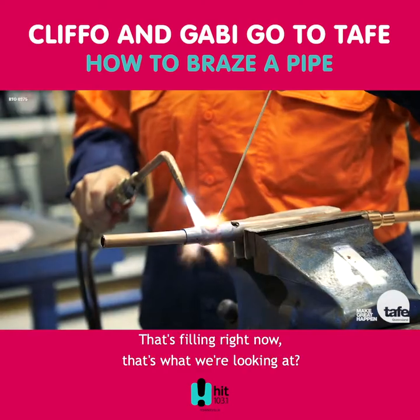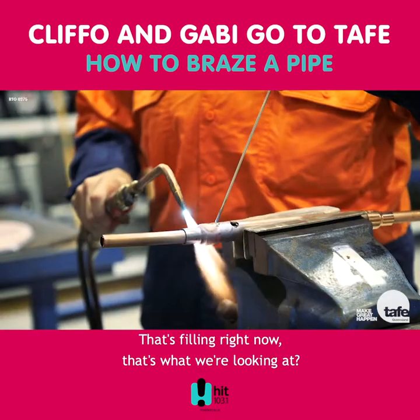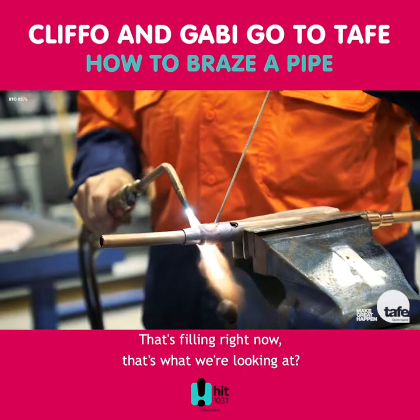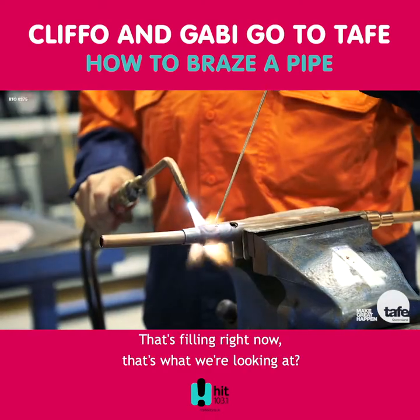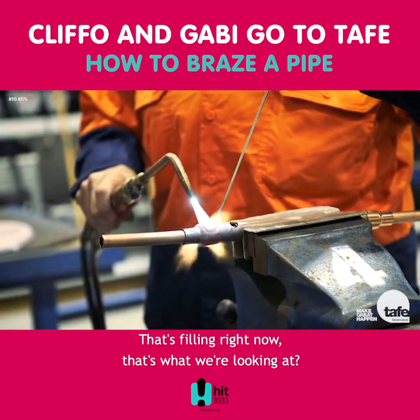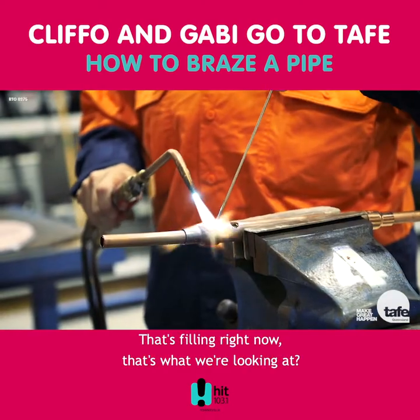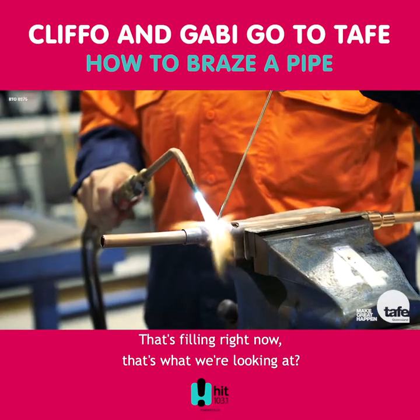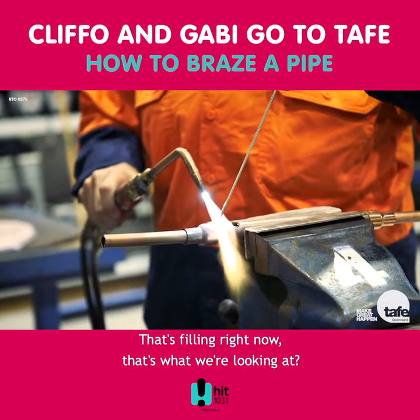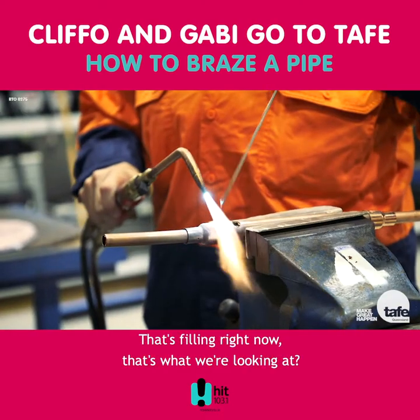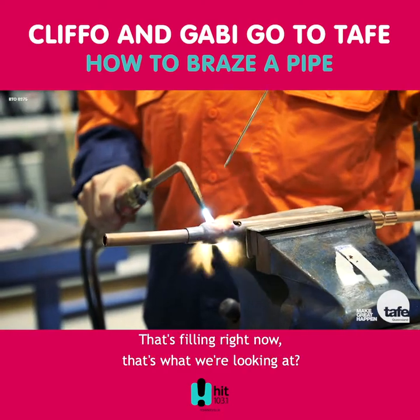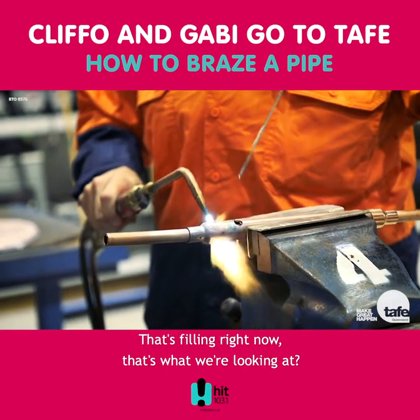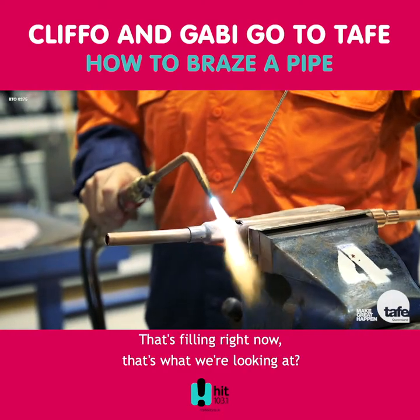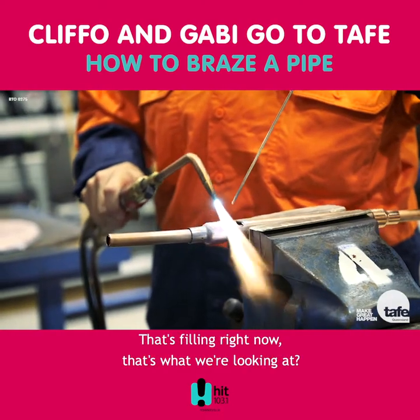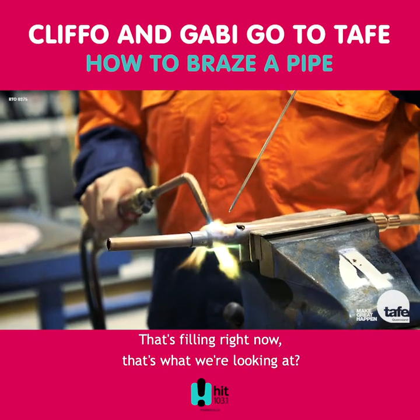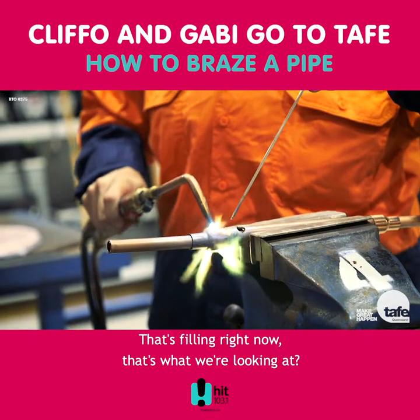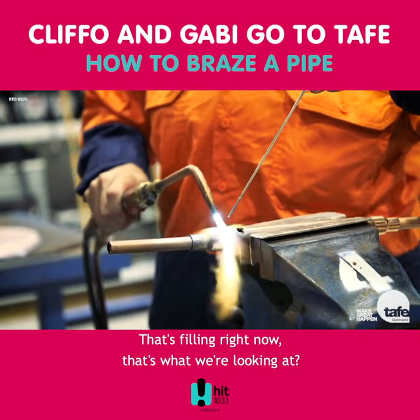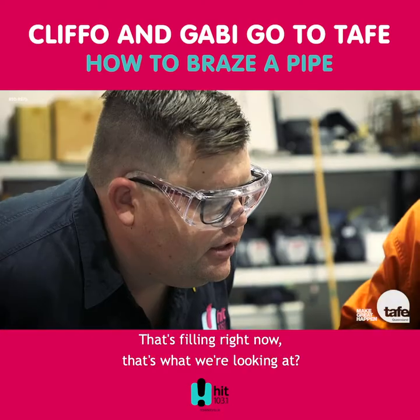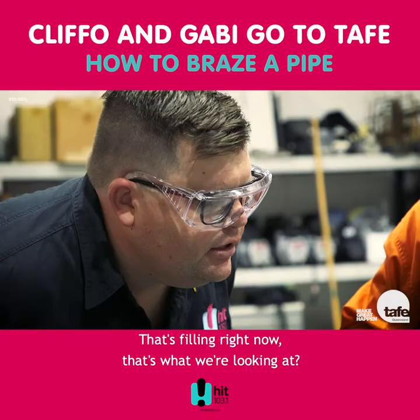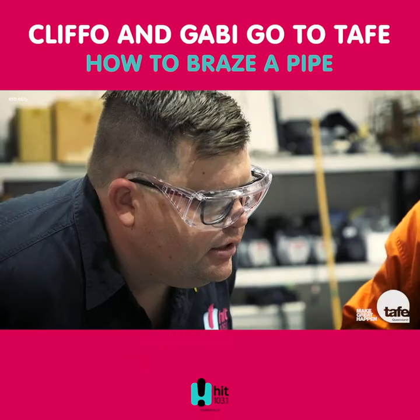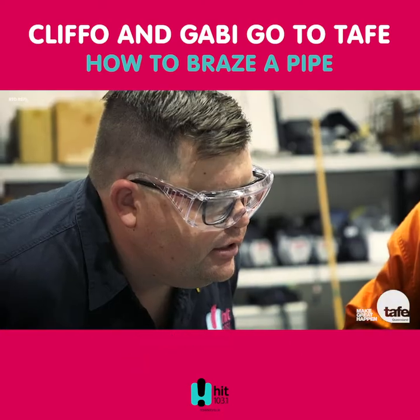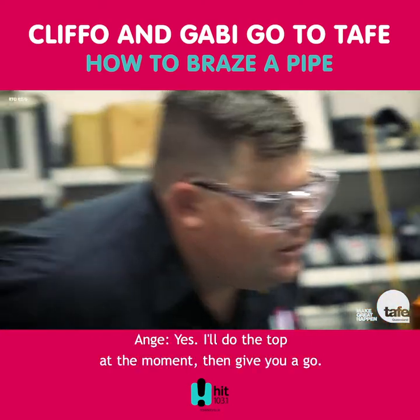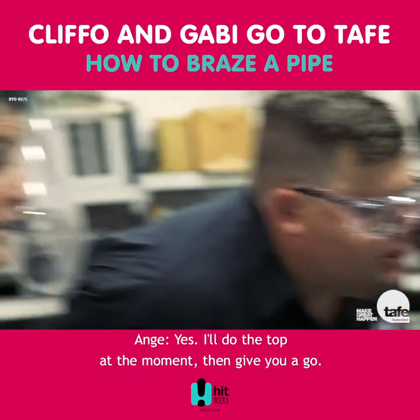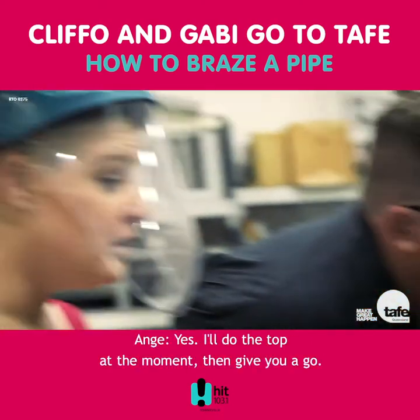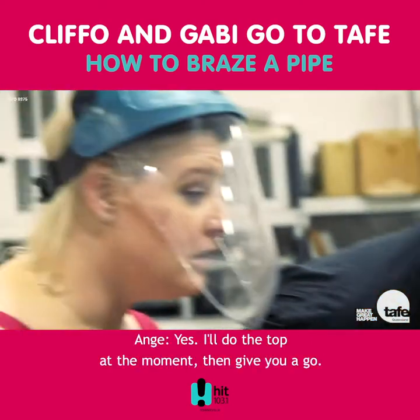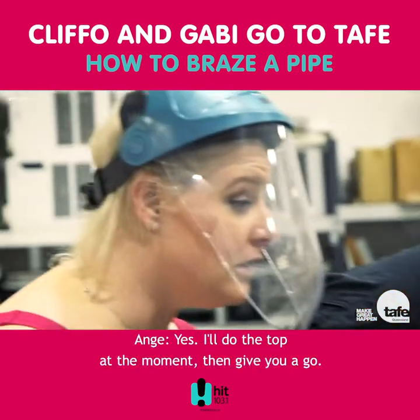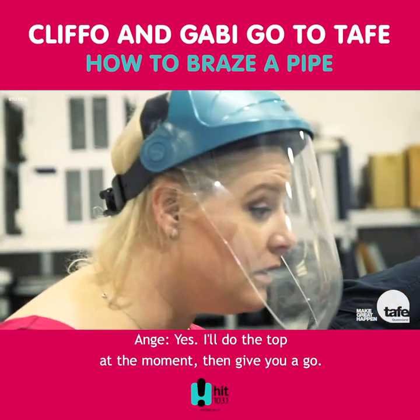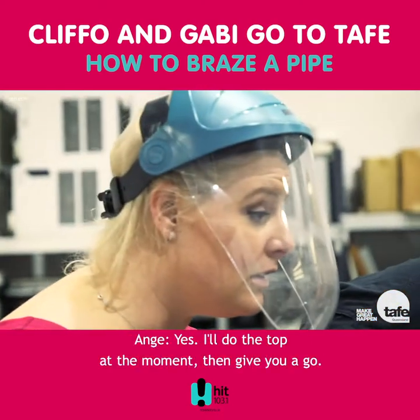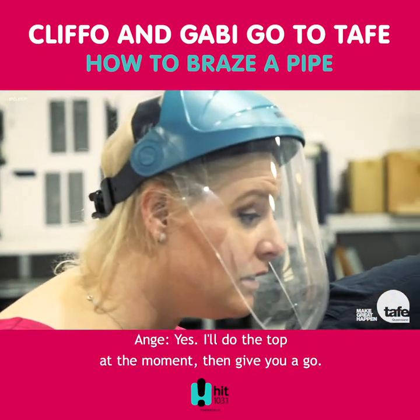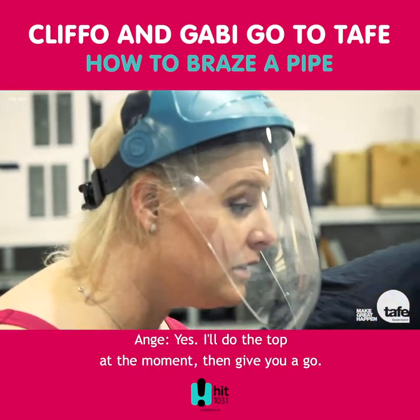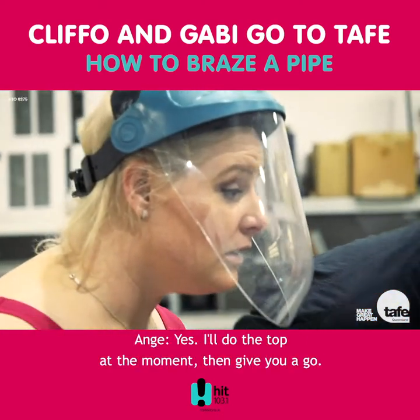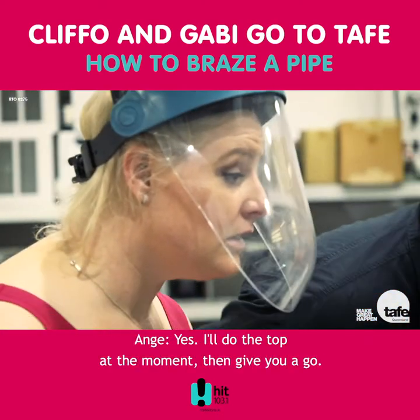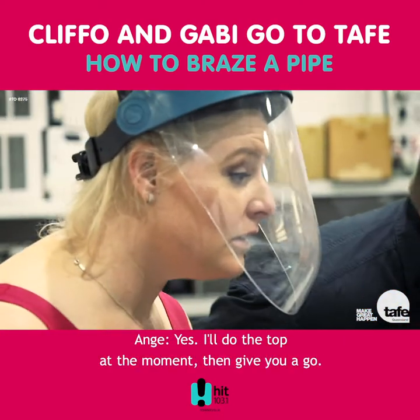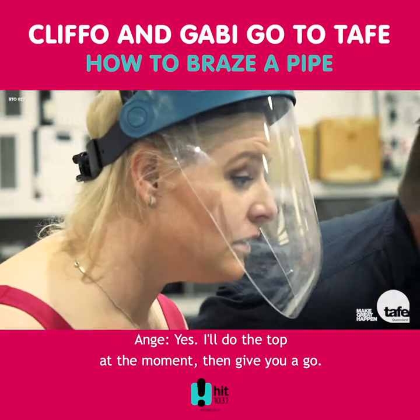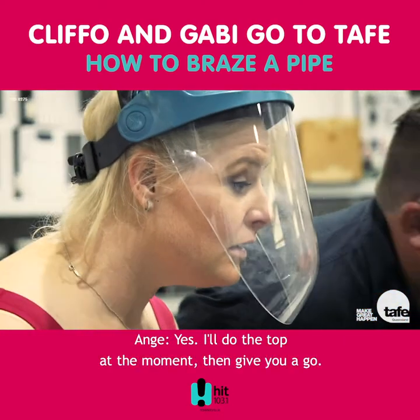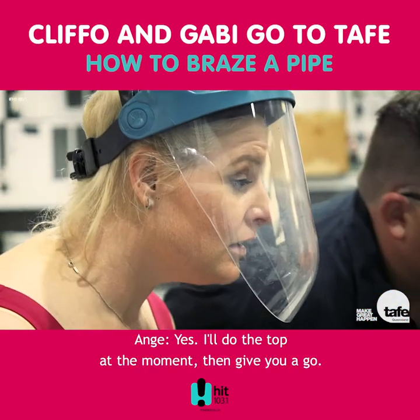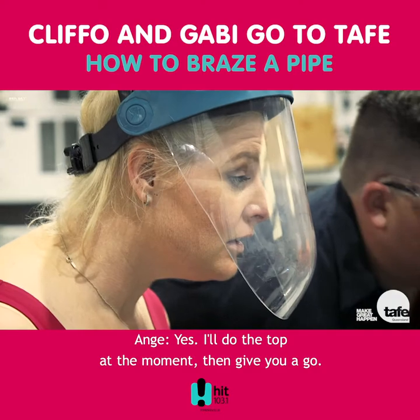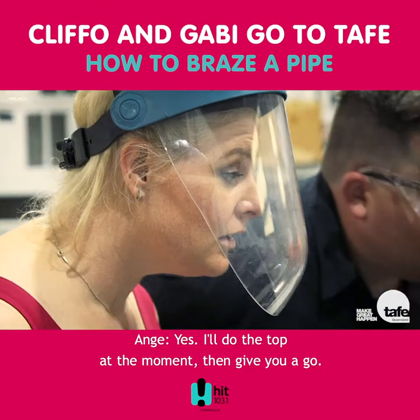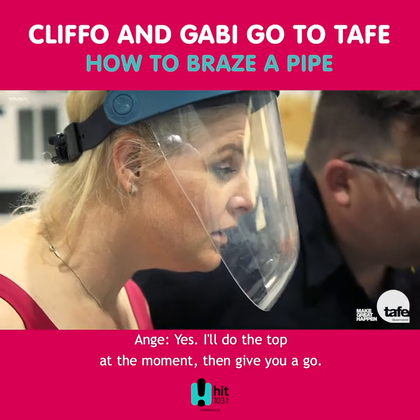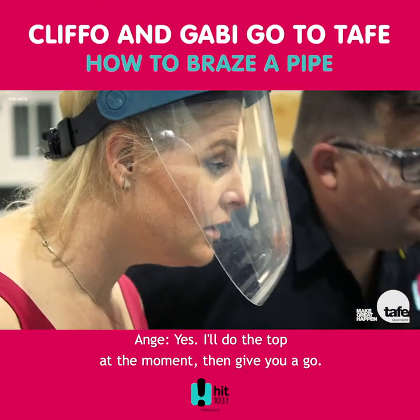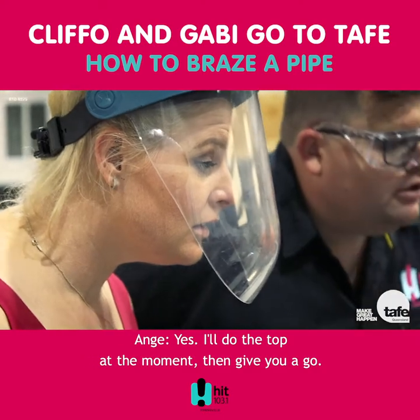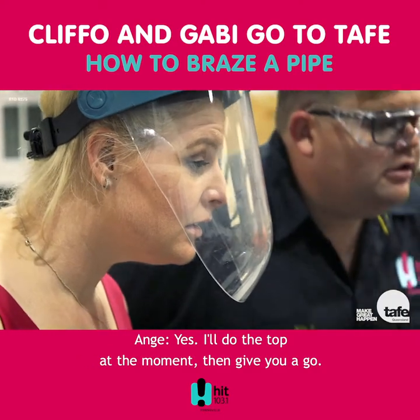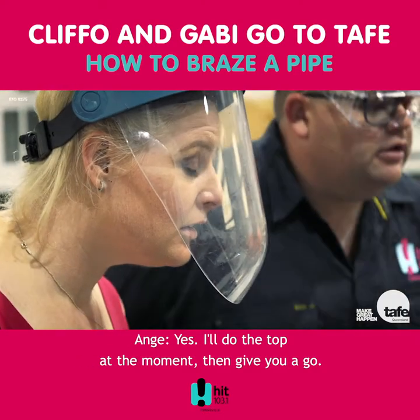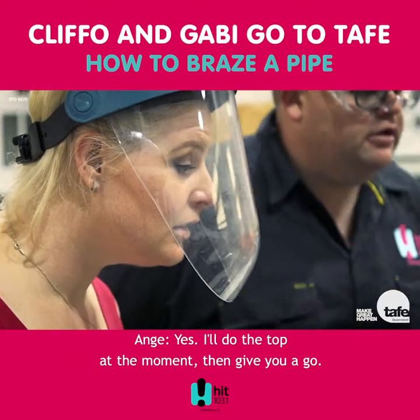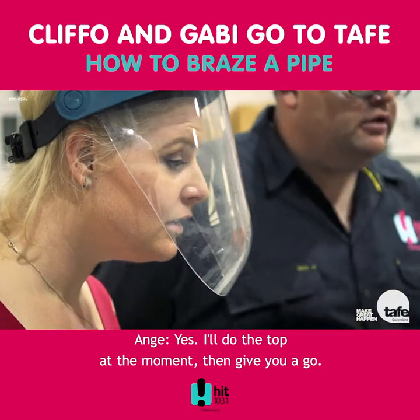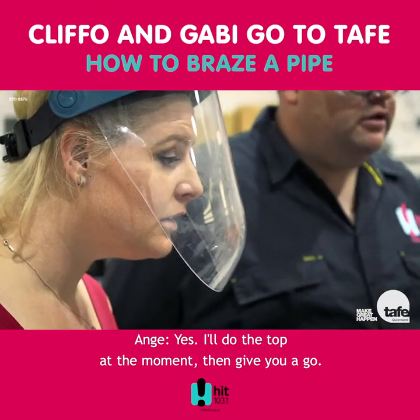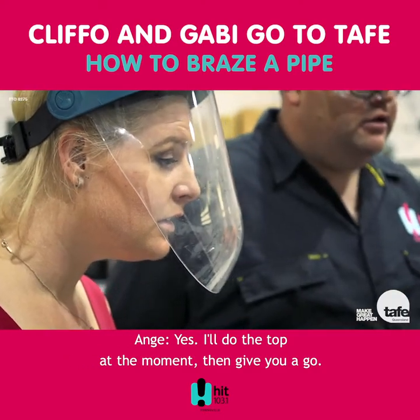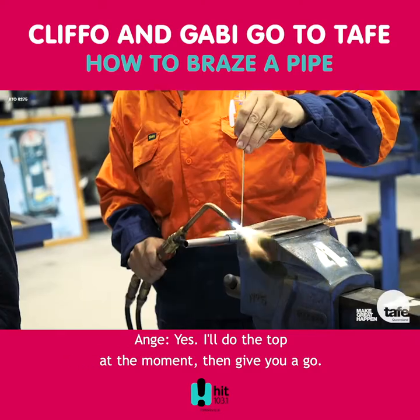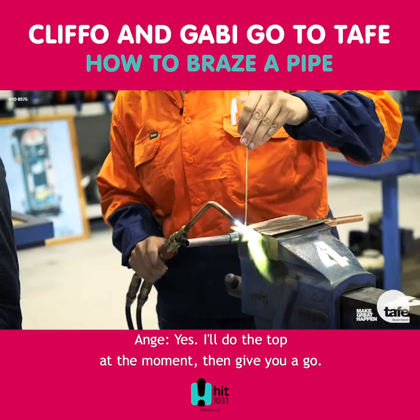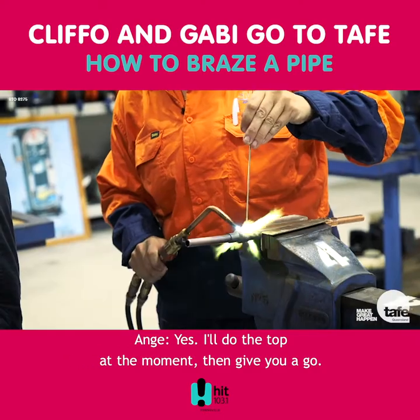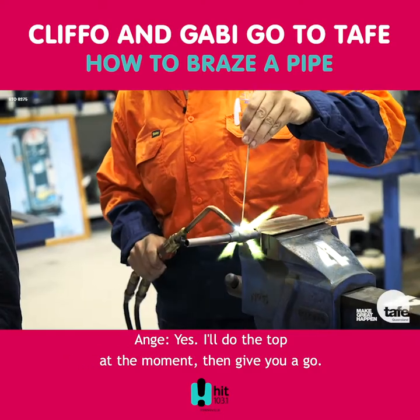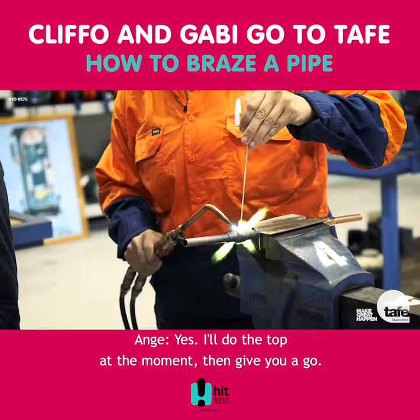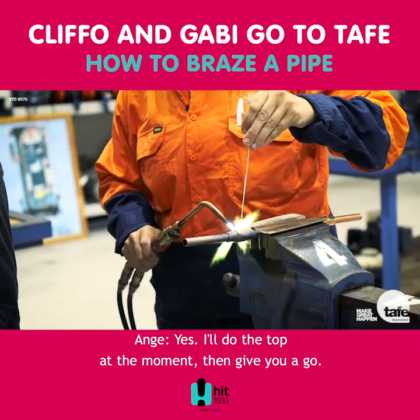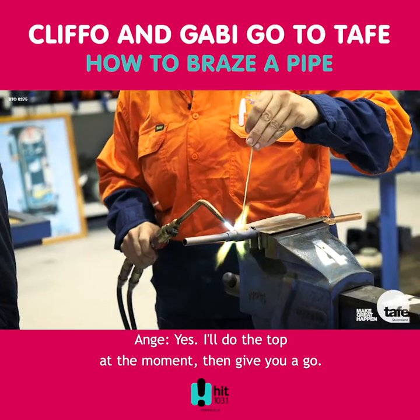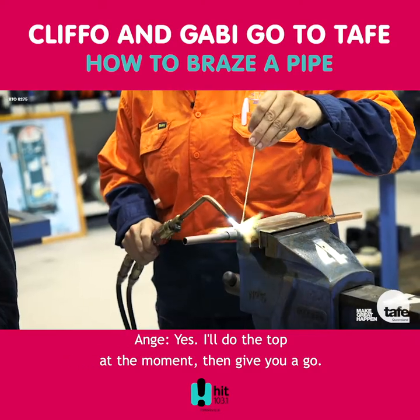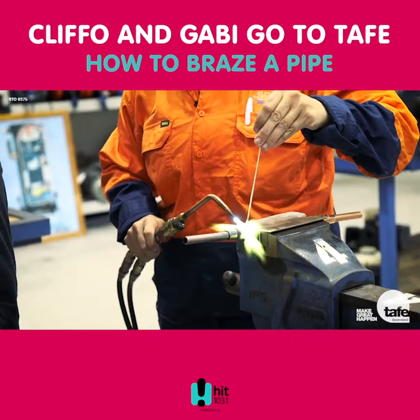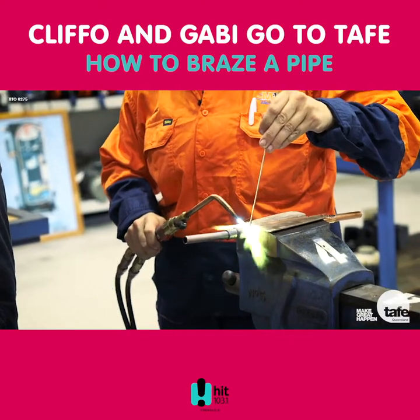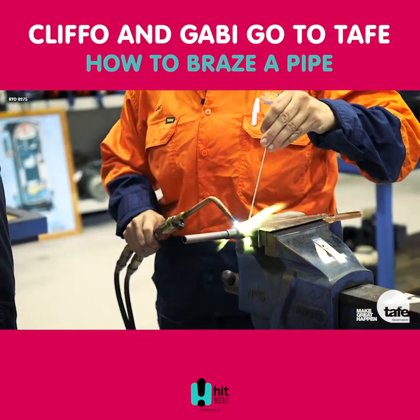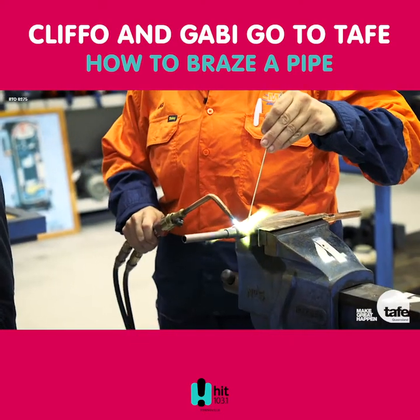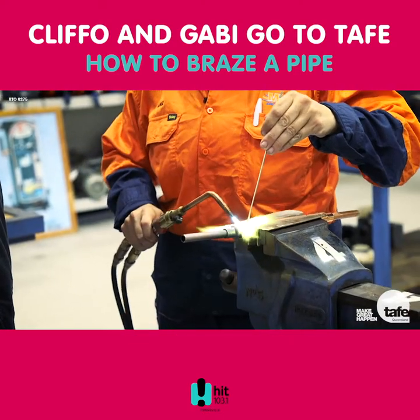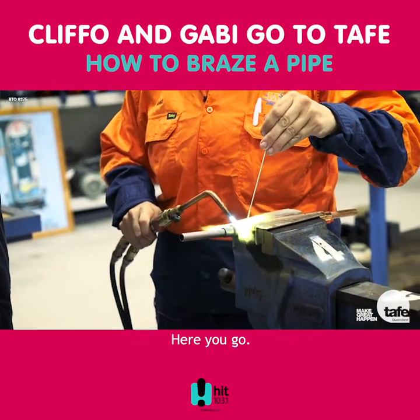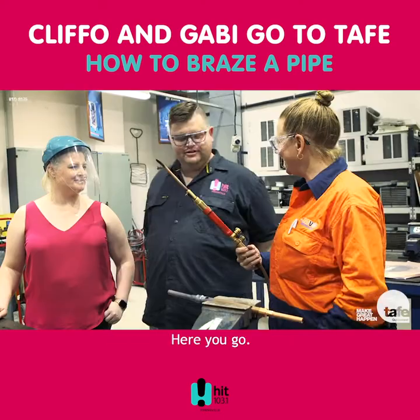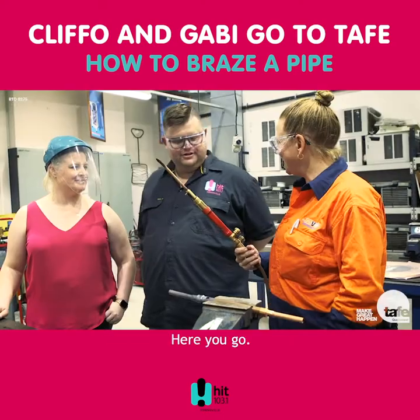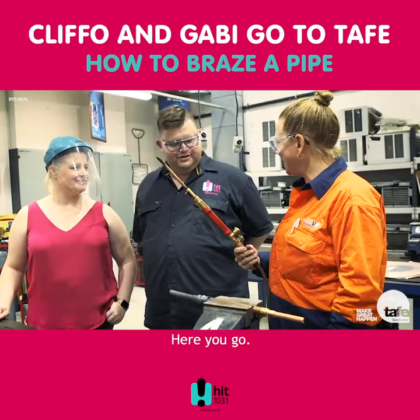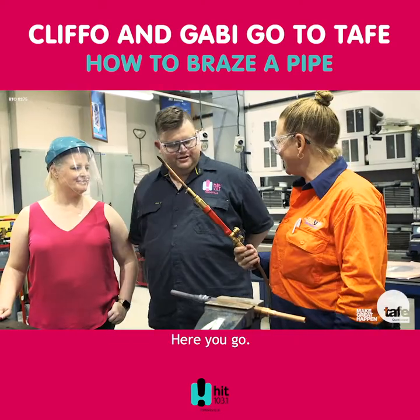That's filling right now. That's what we're looking at. So just do the top at the moment and then give you a go. Here you go.